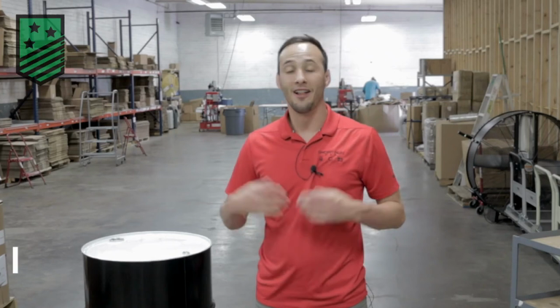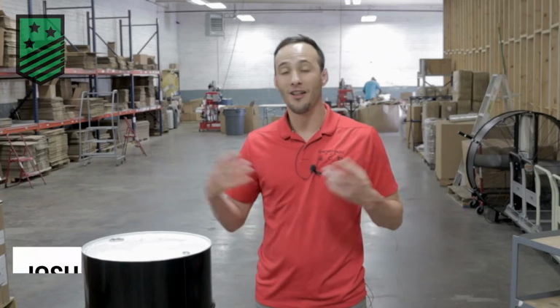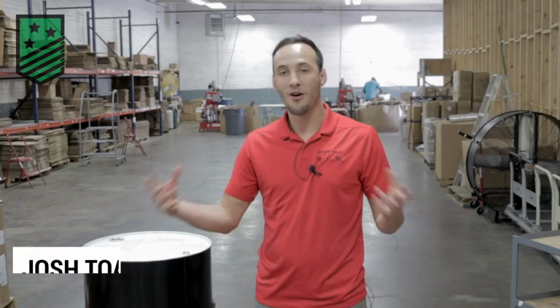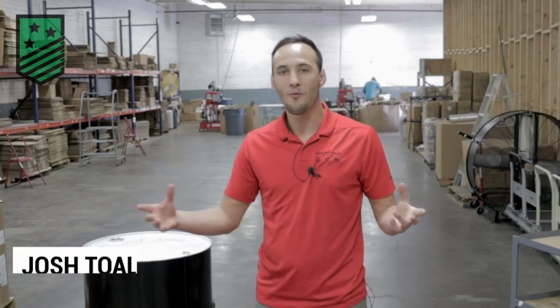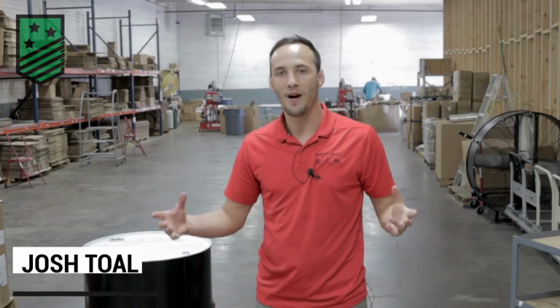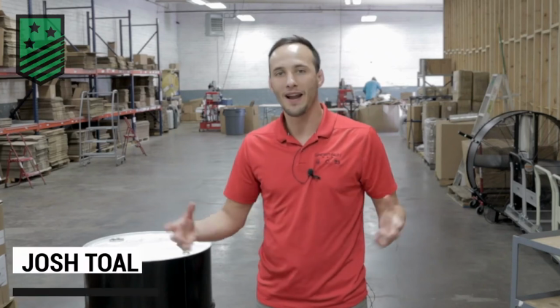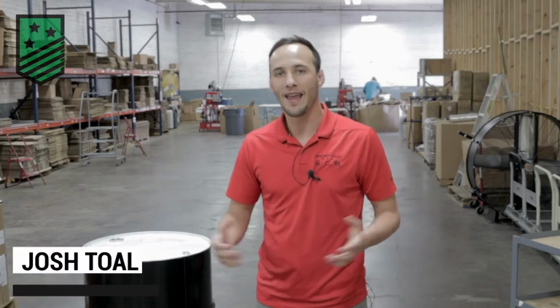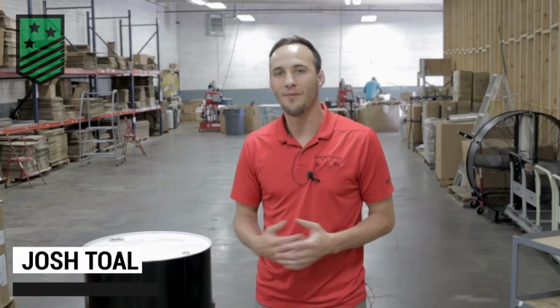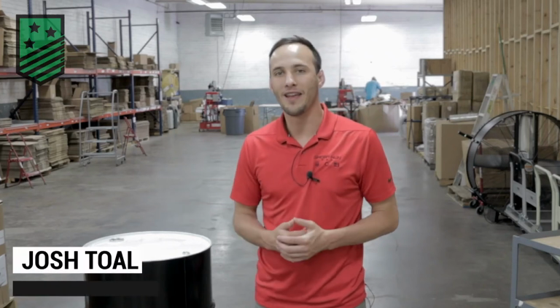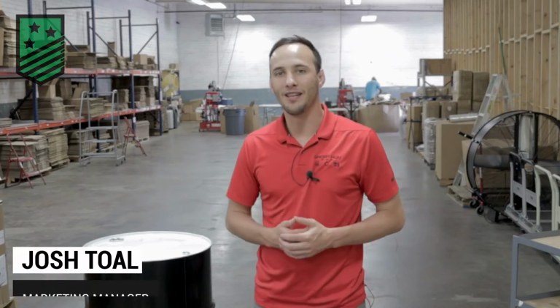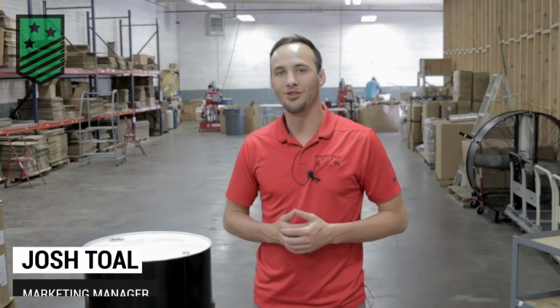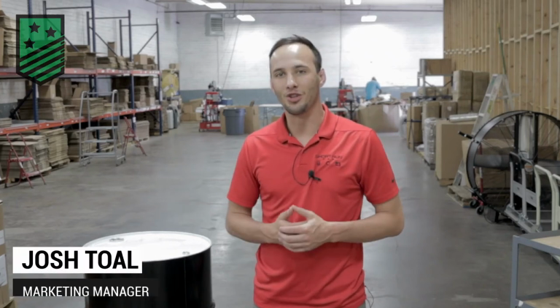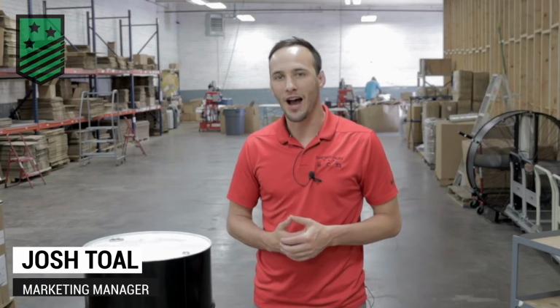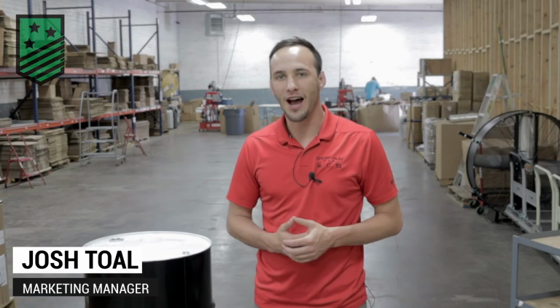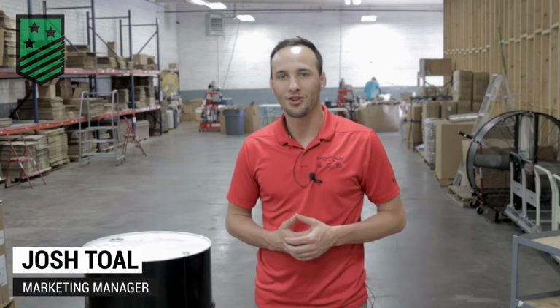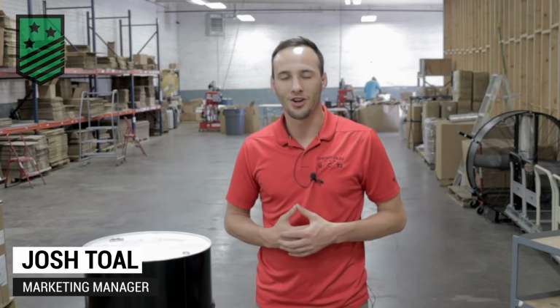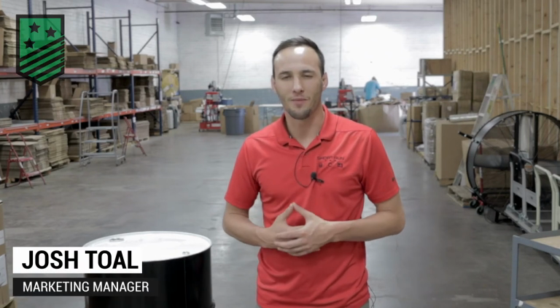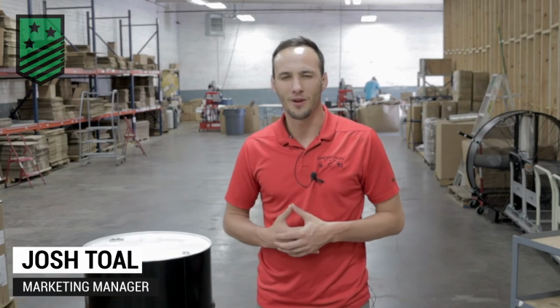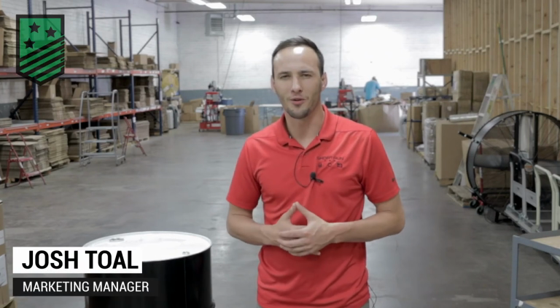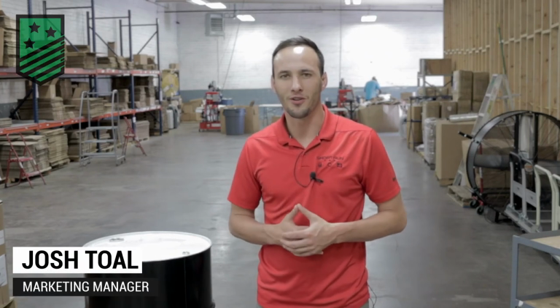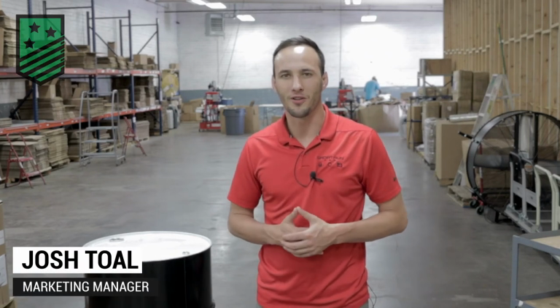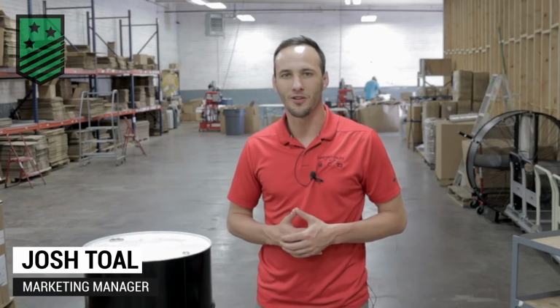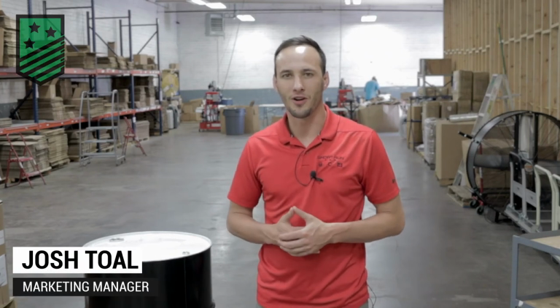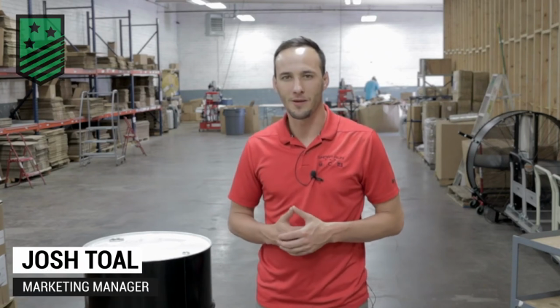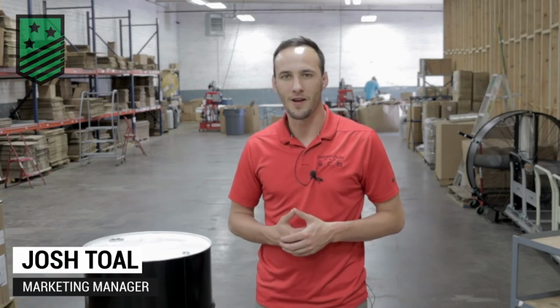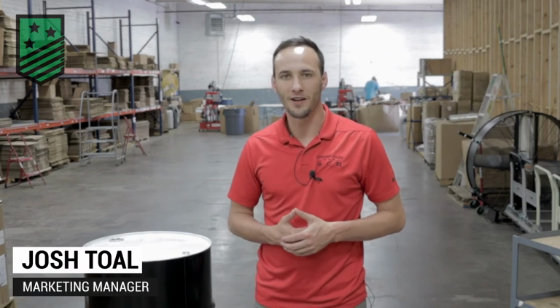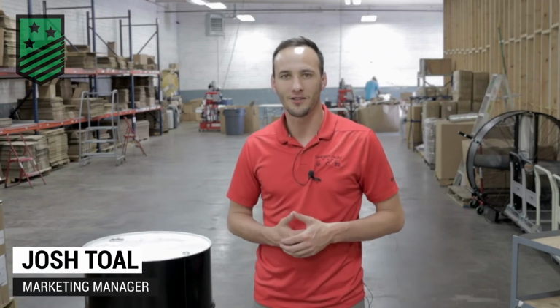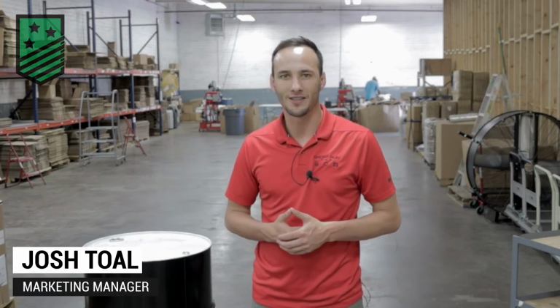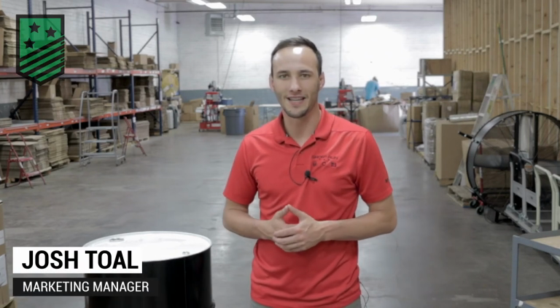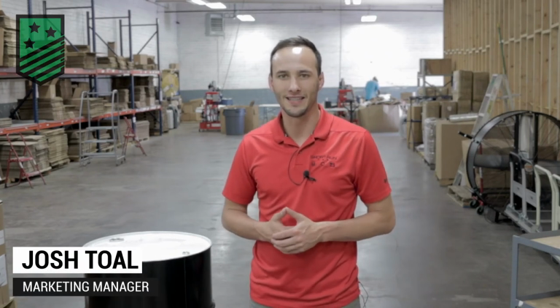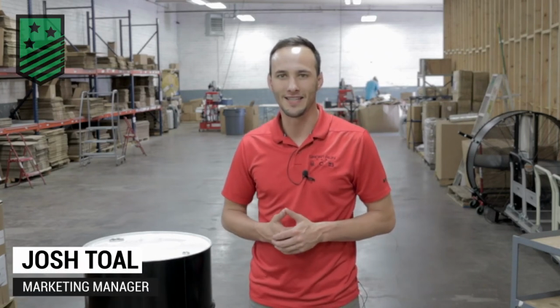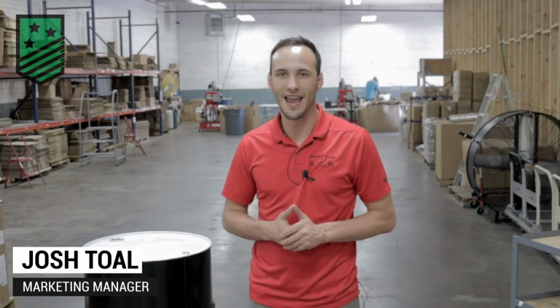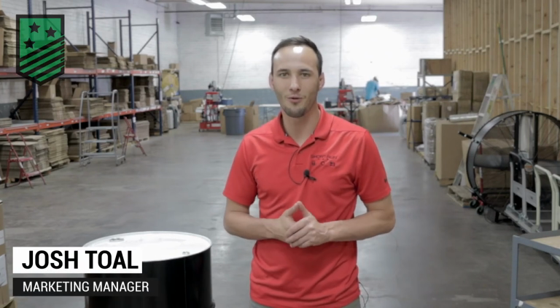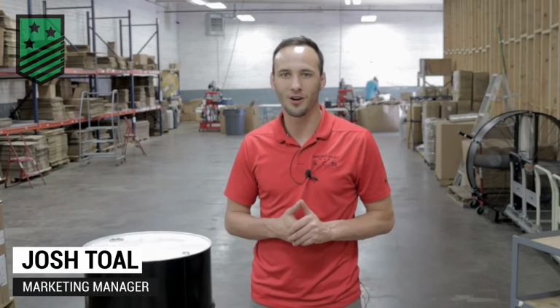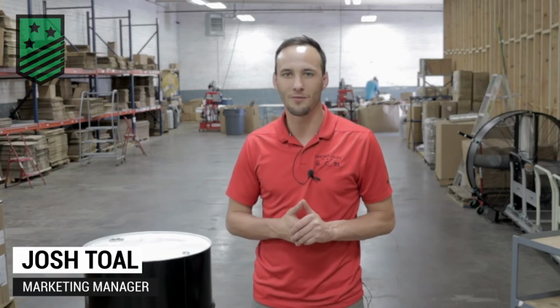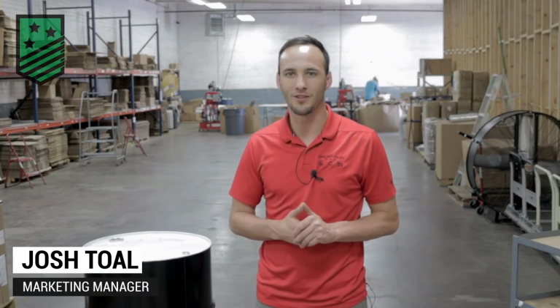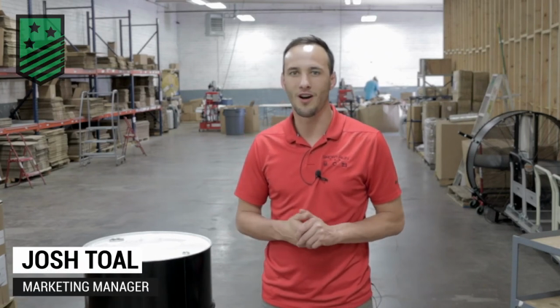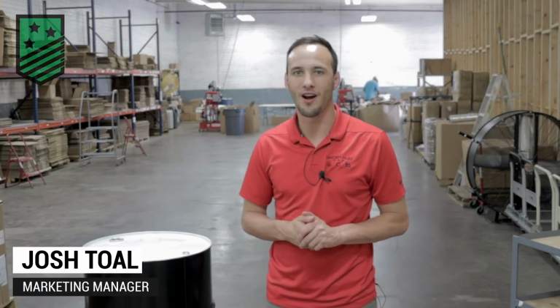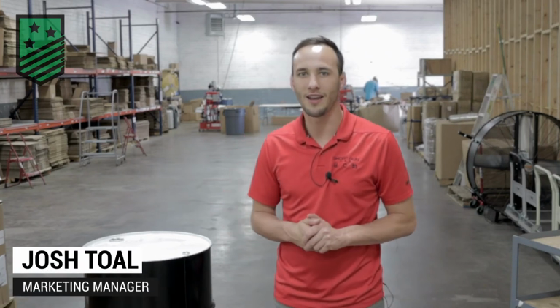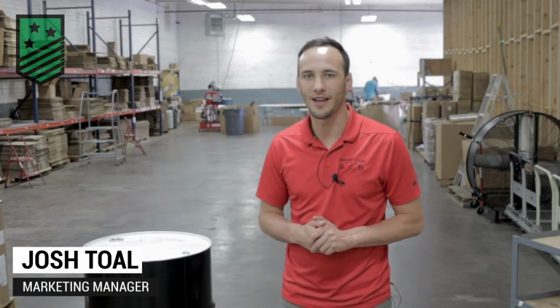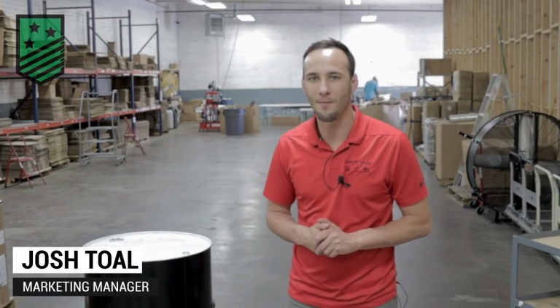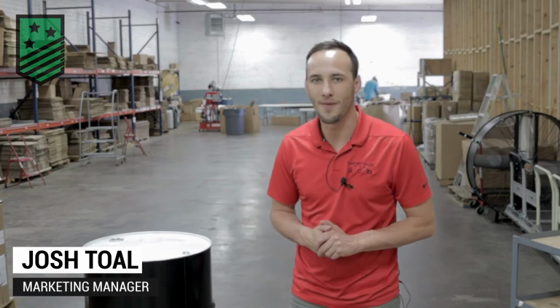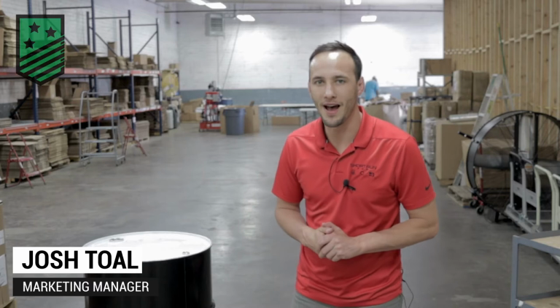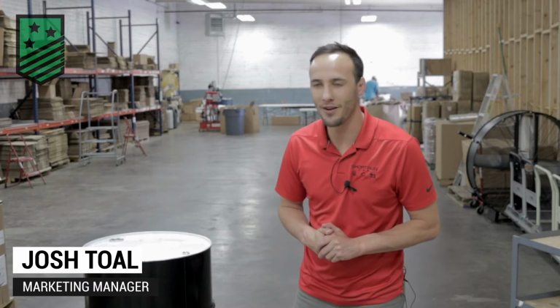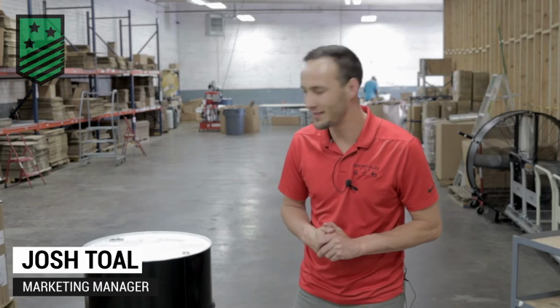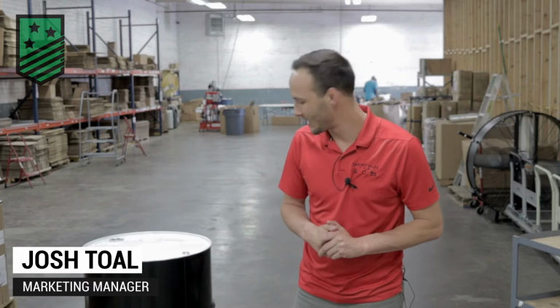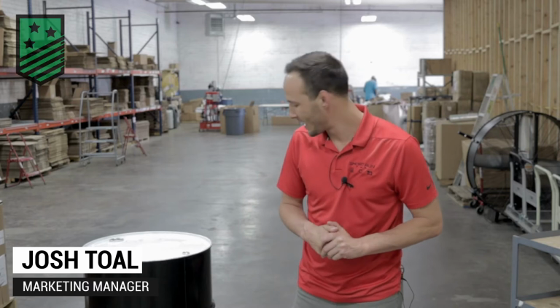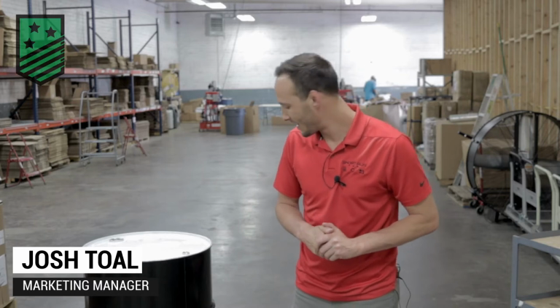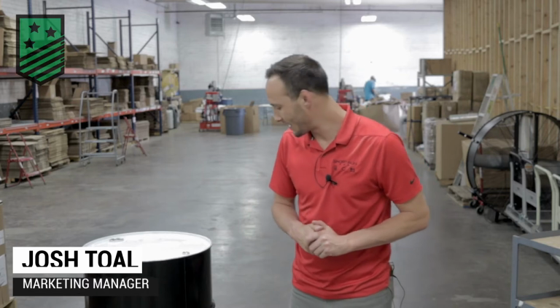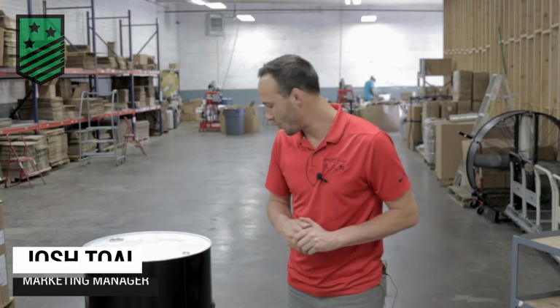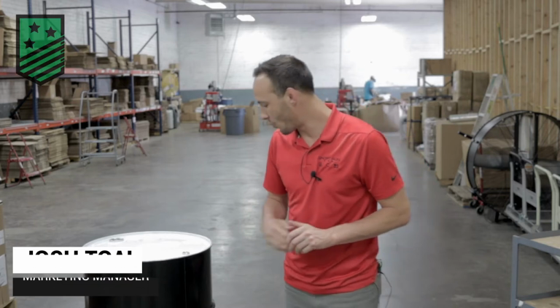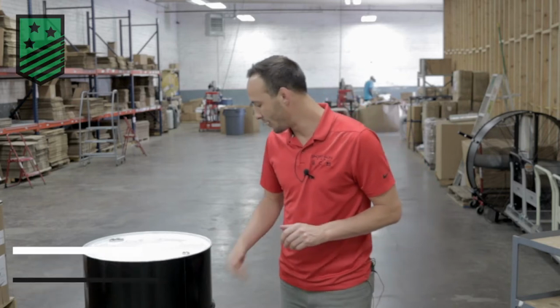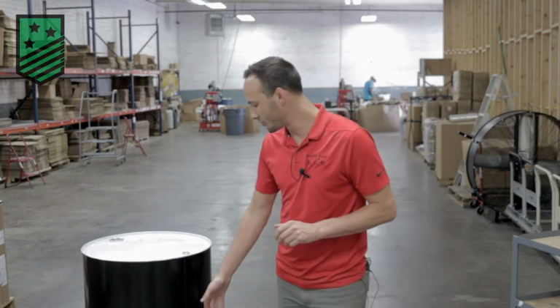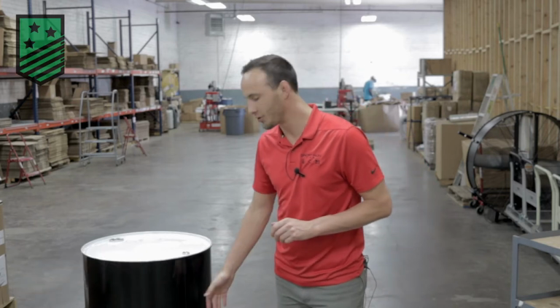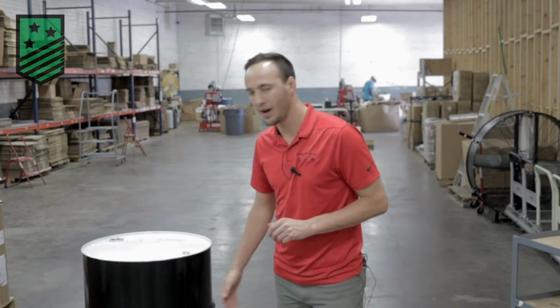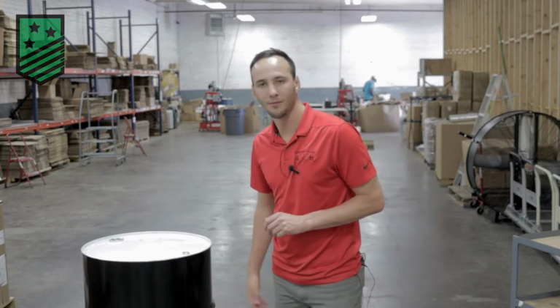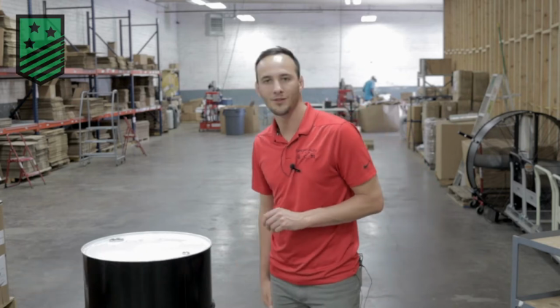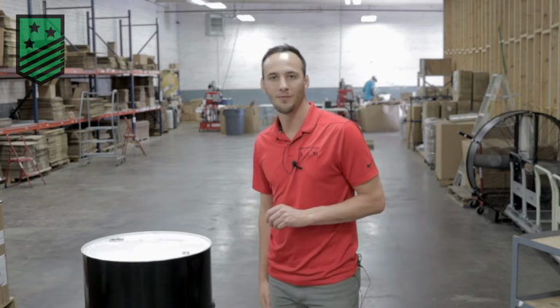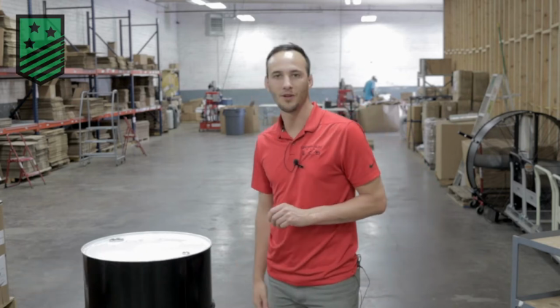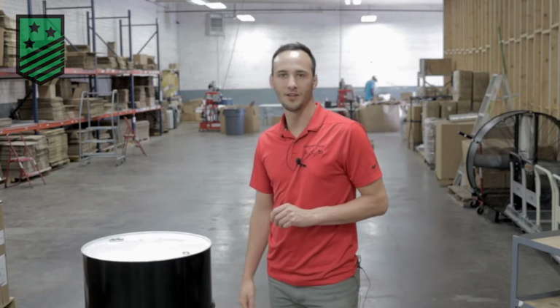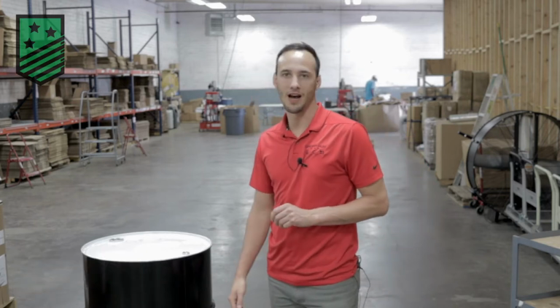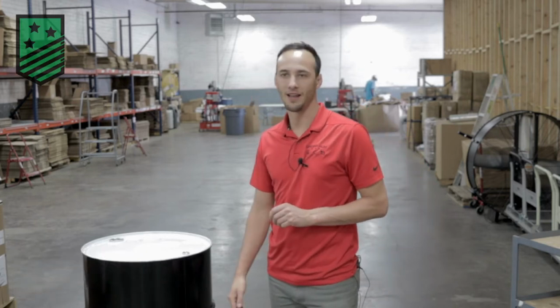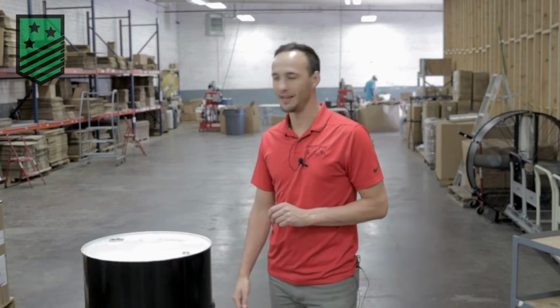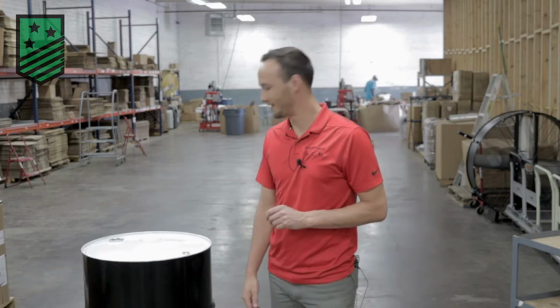Hello, my name is Josh and I'm here with Killarney Metals. Today we're going to be talking about the oil drum spill dolly.